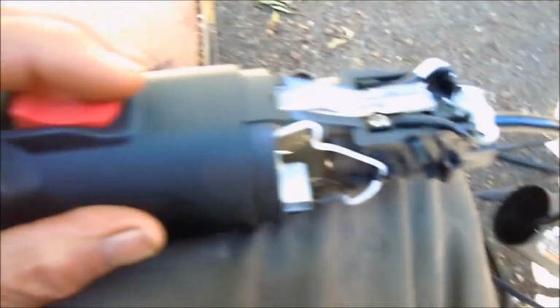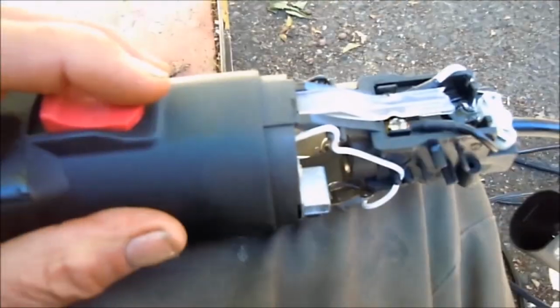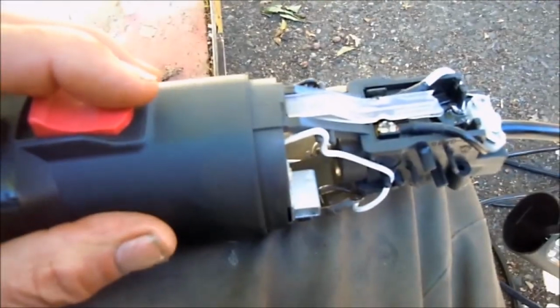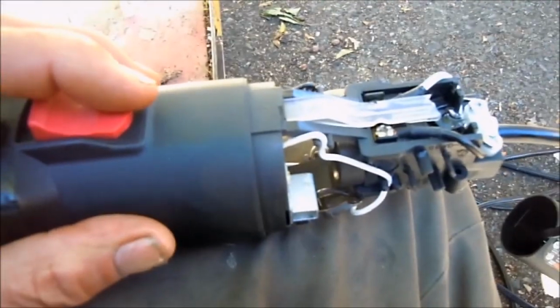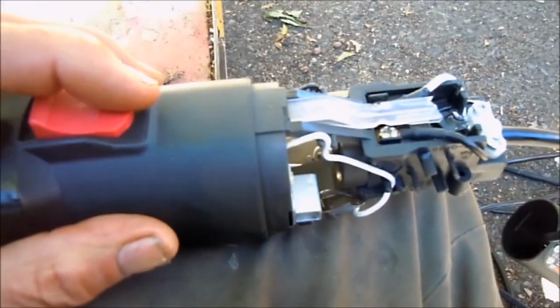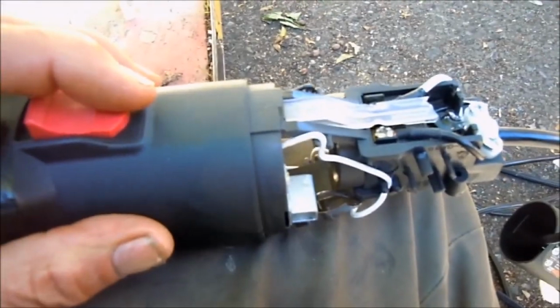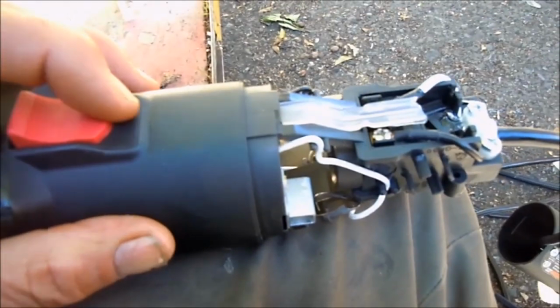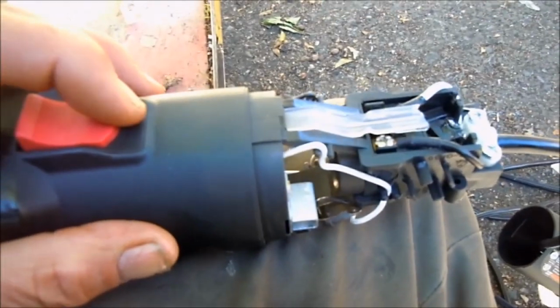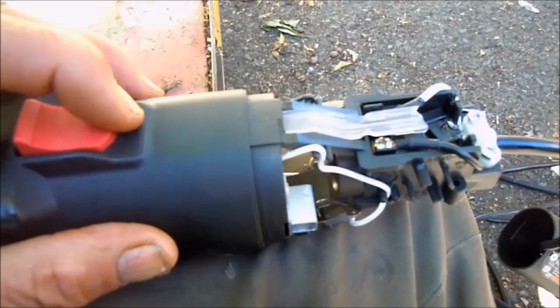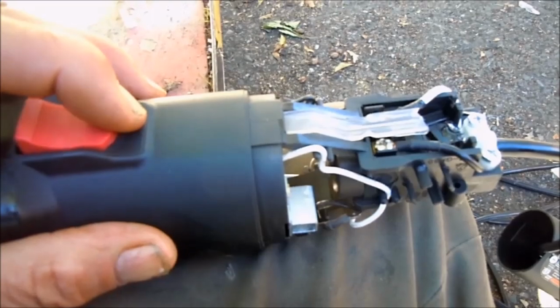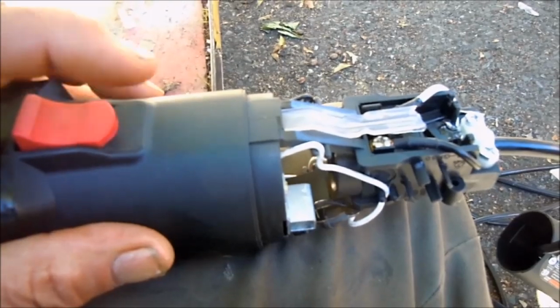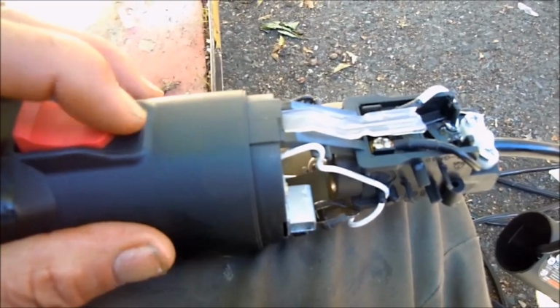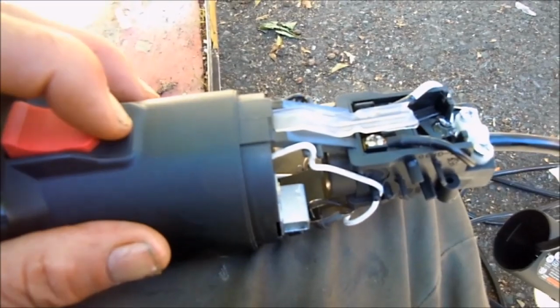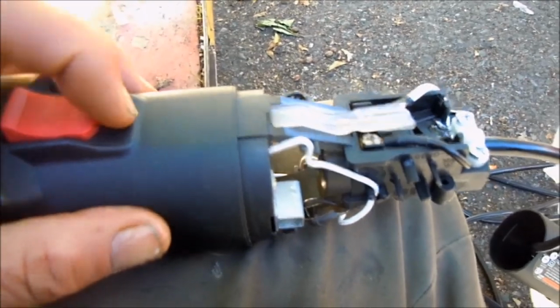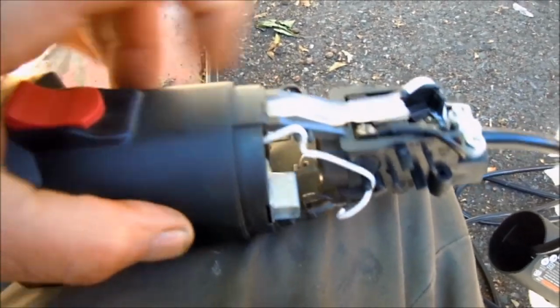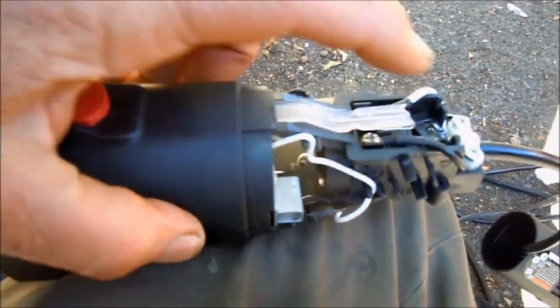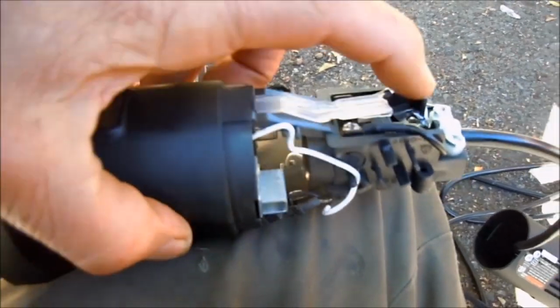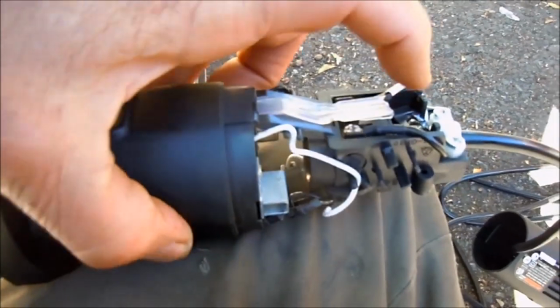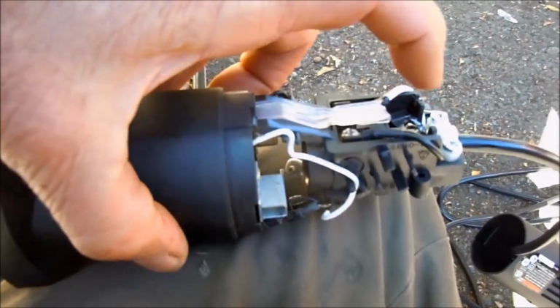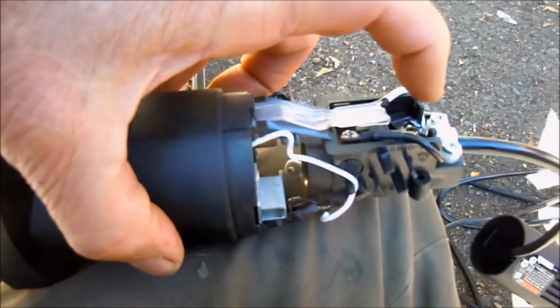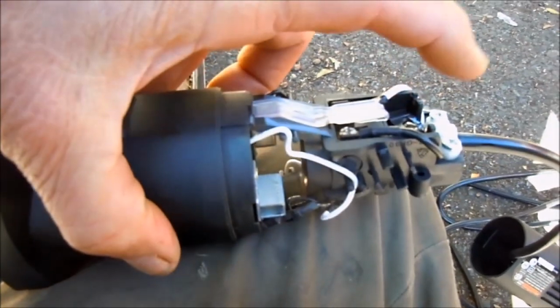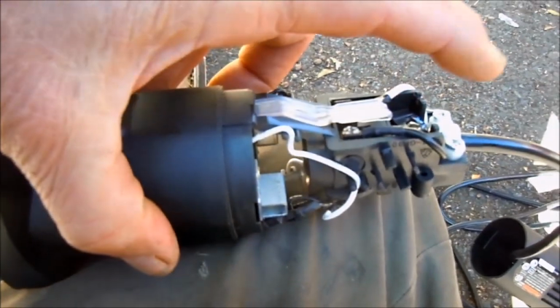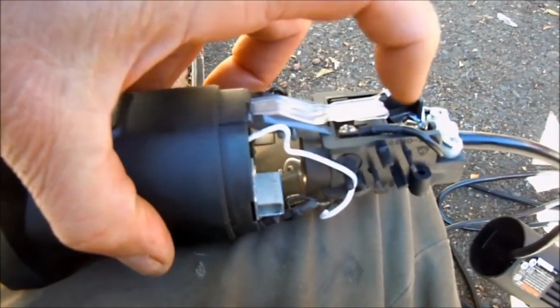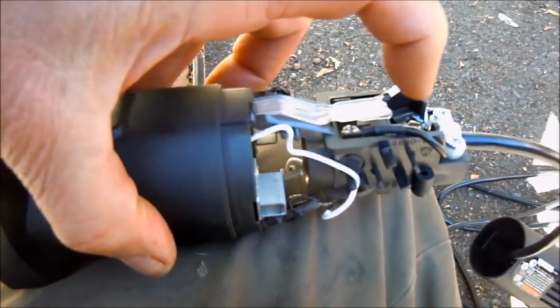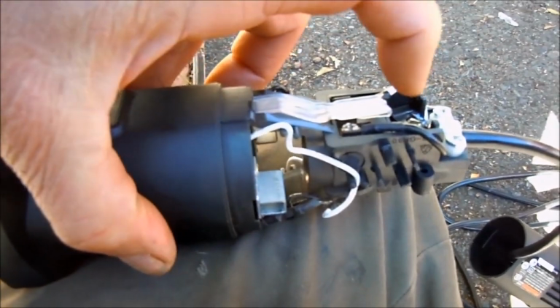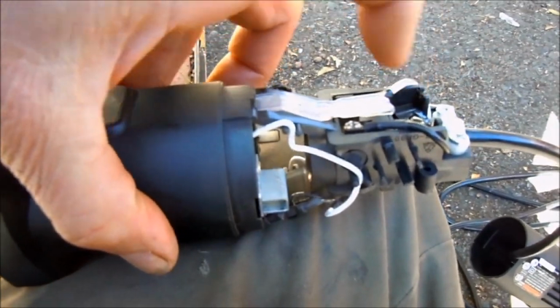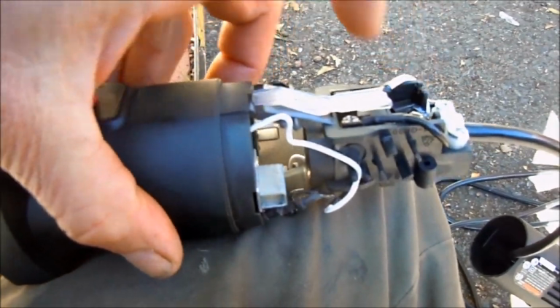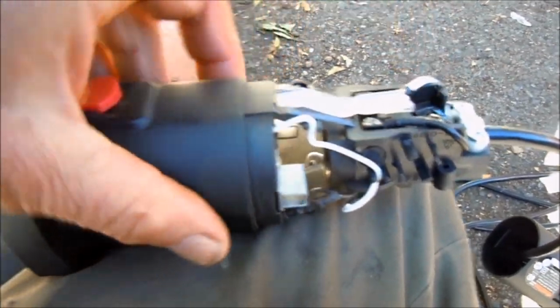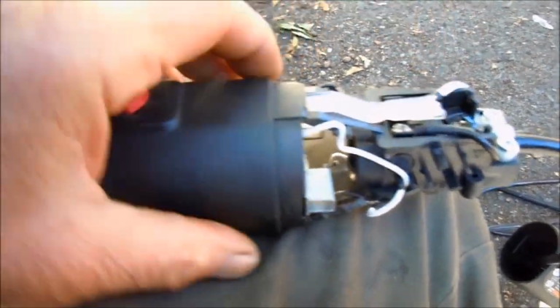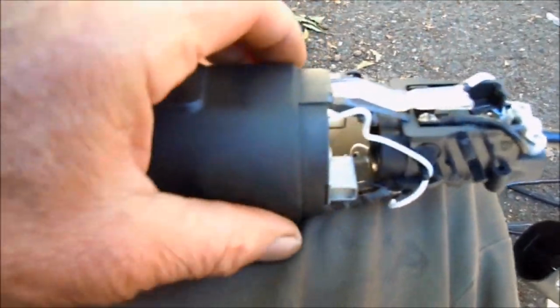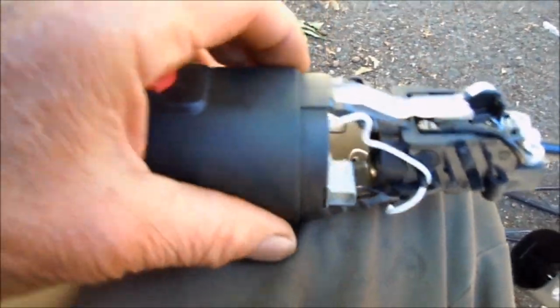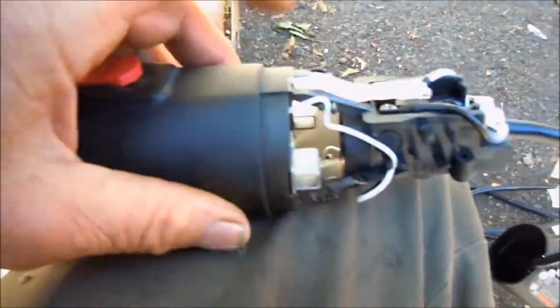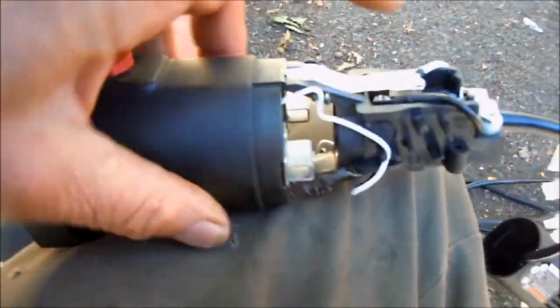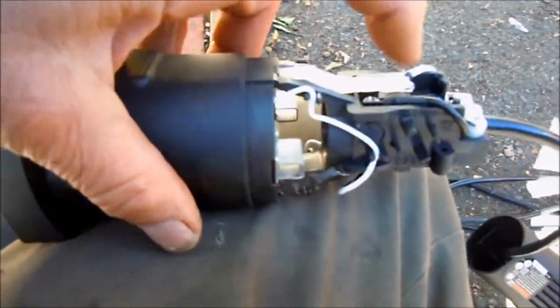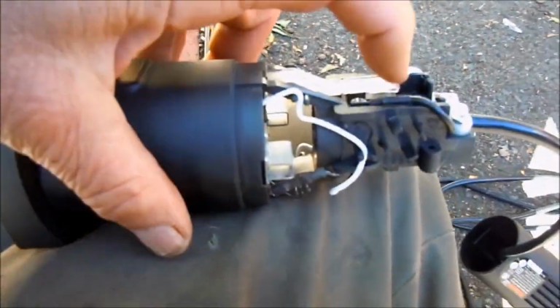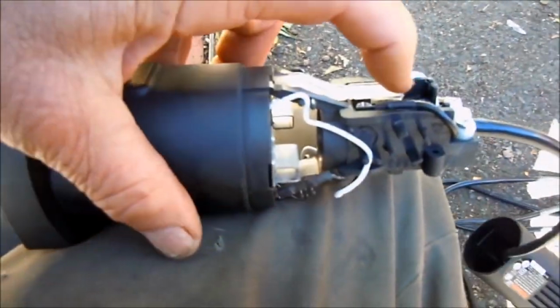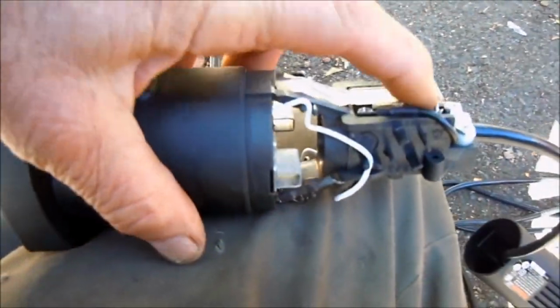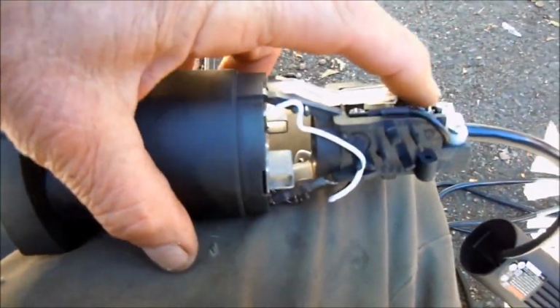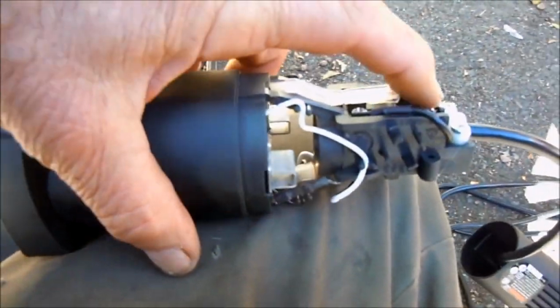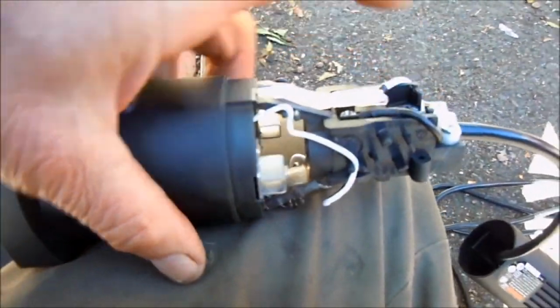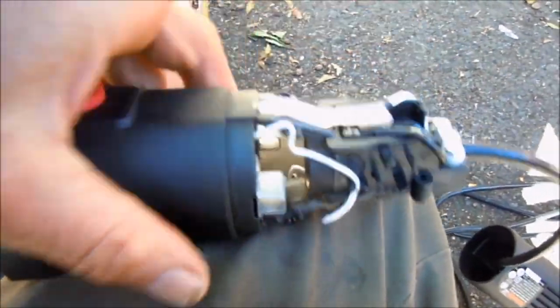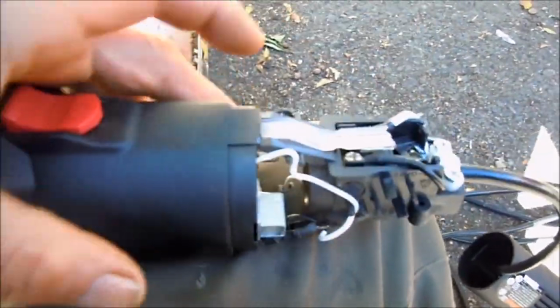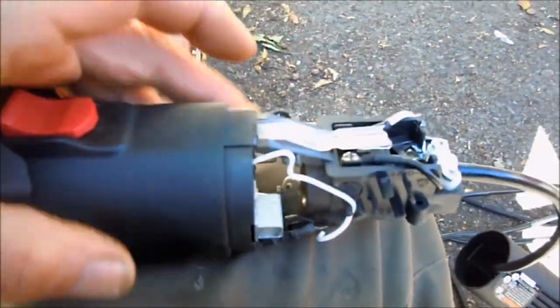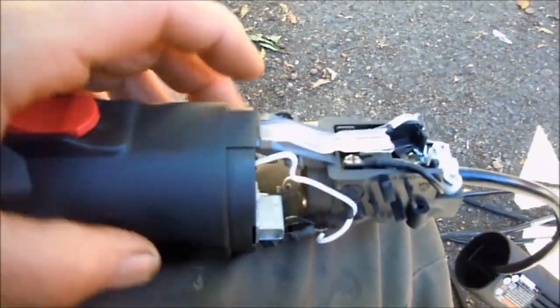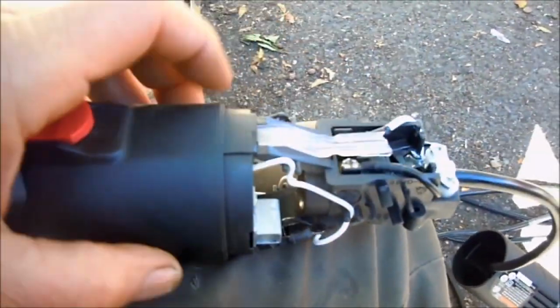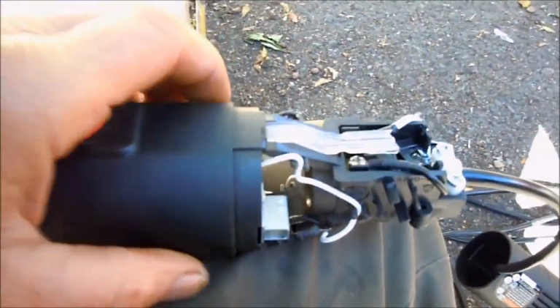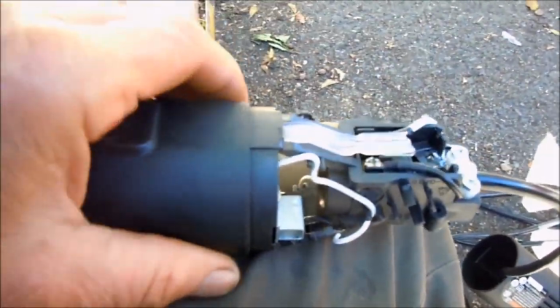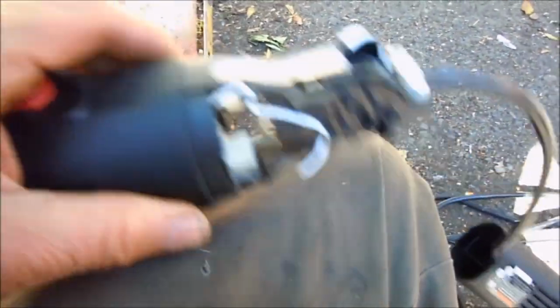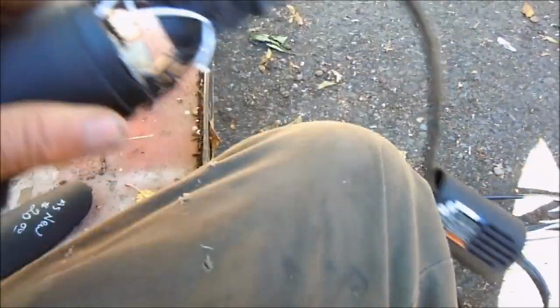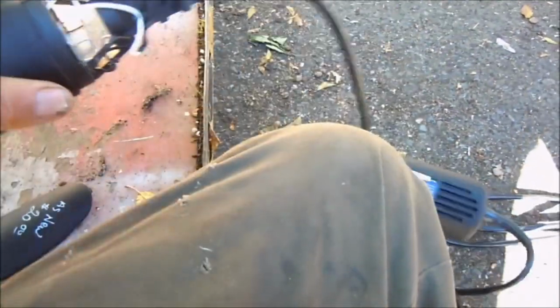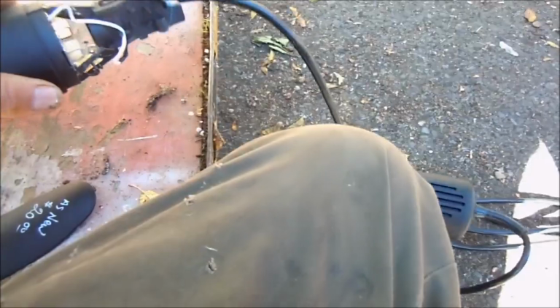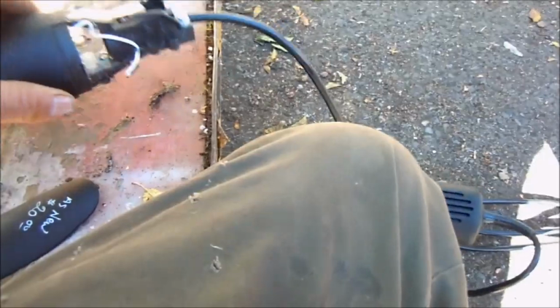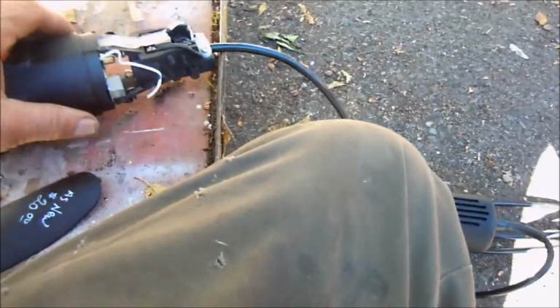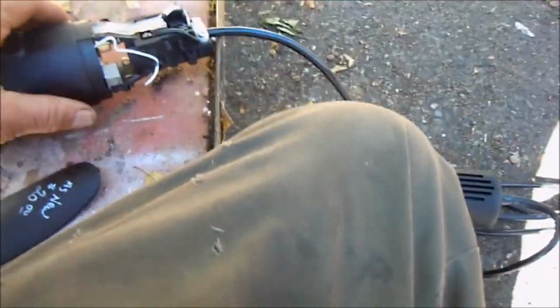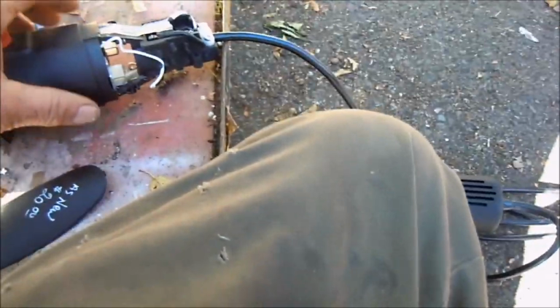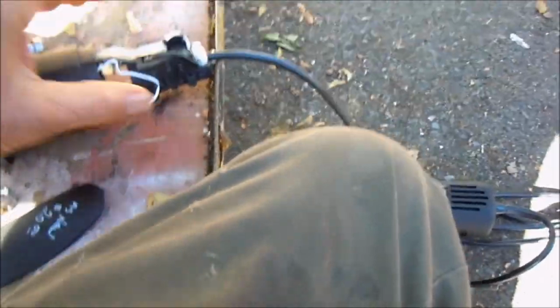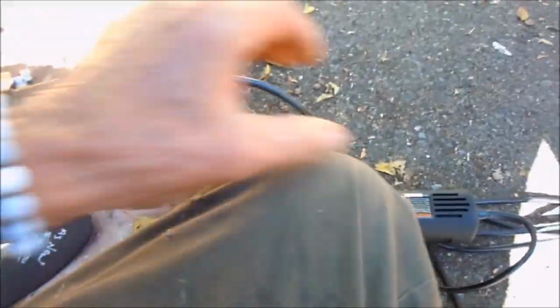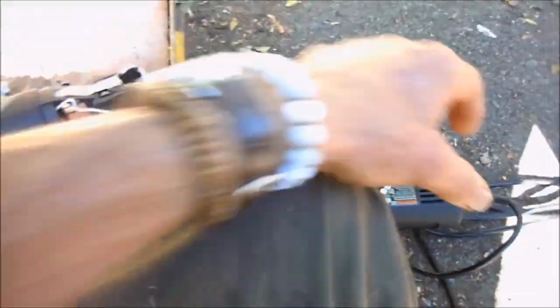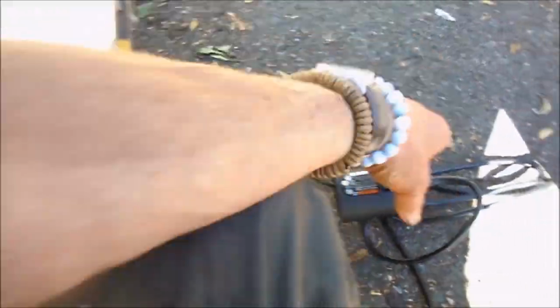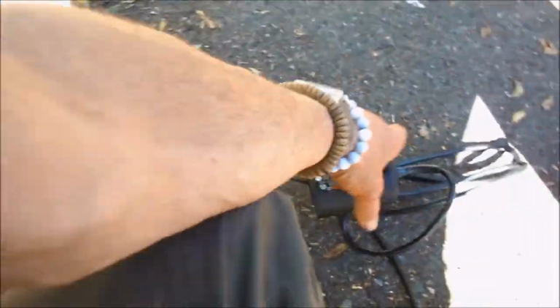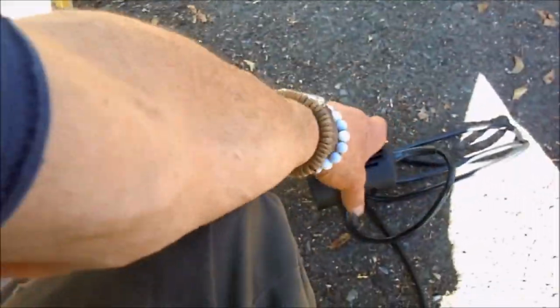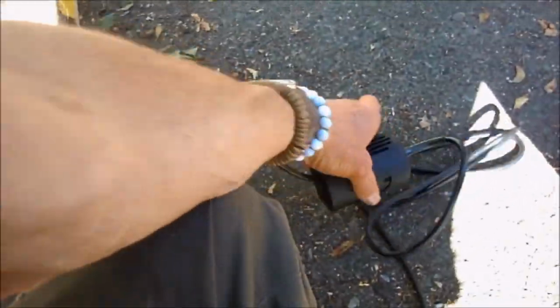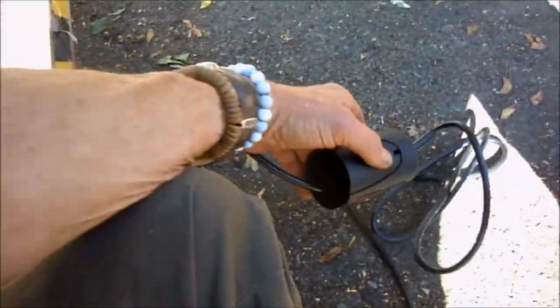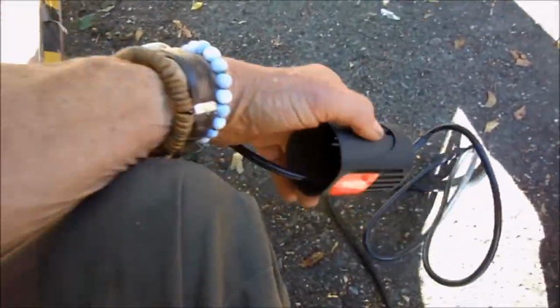You can see as we go this way, it pushes that back. But that part there that goes down is broken off. So that's your quick fix.